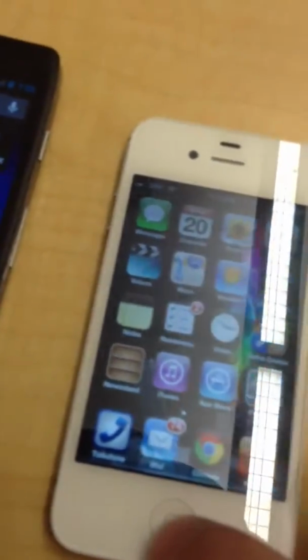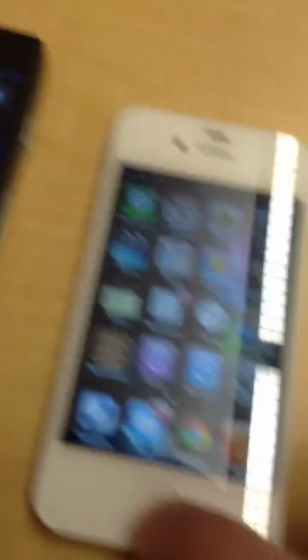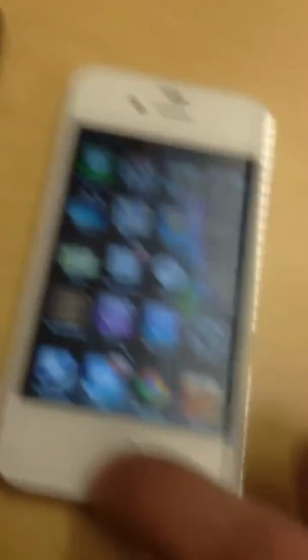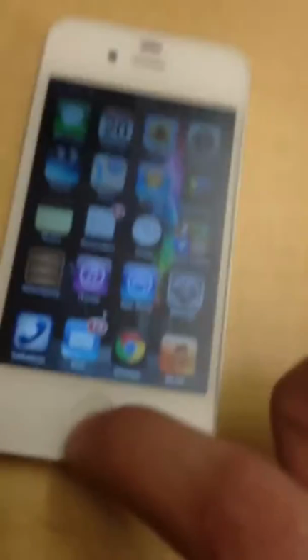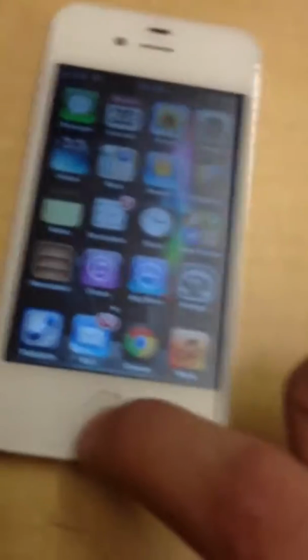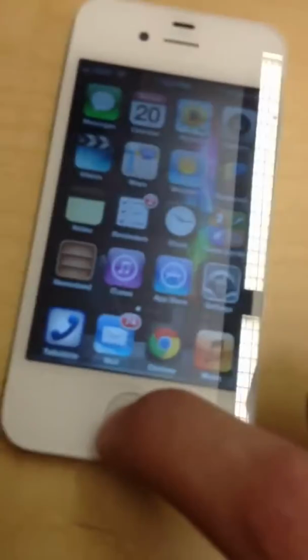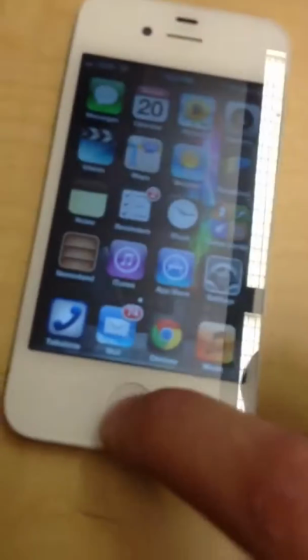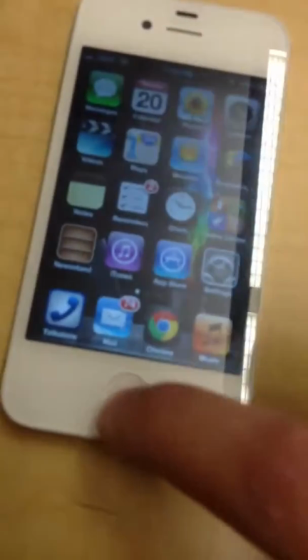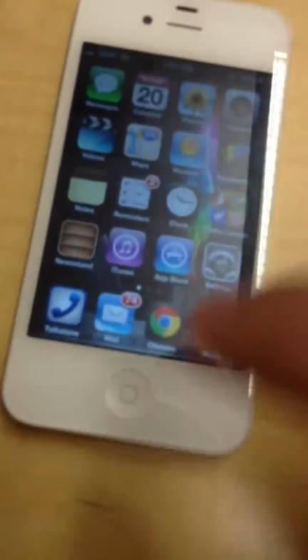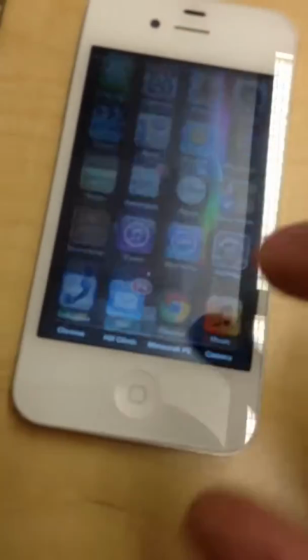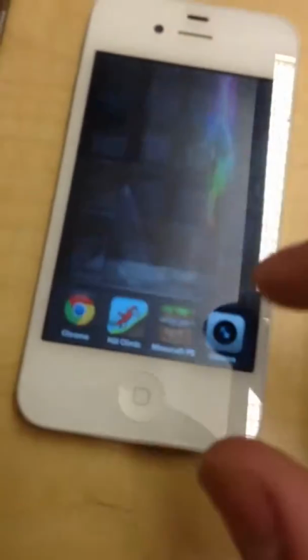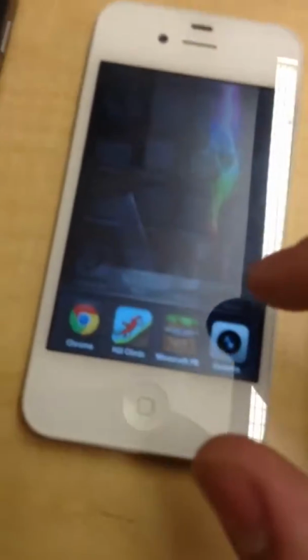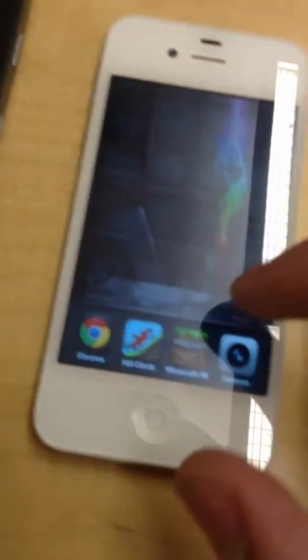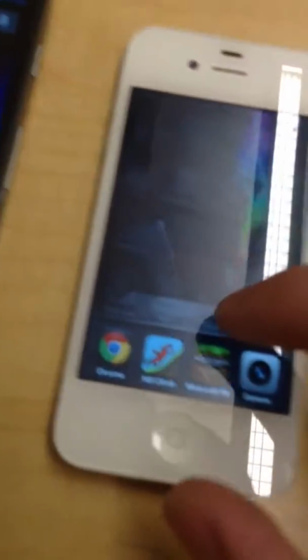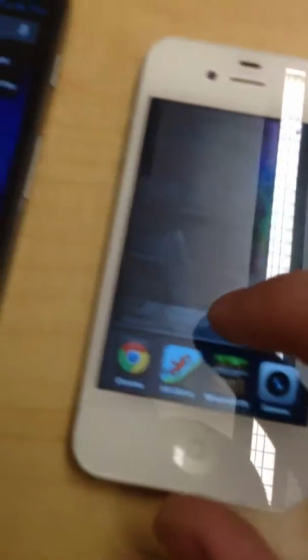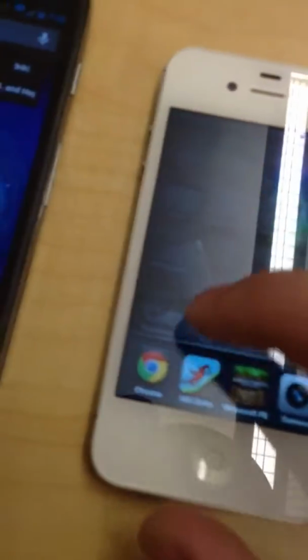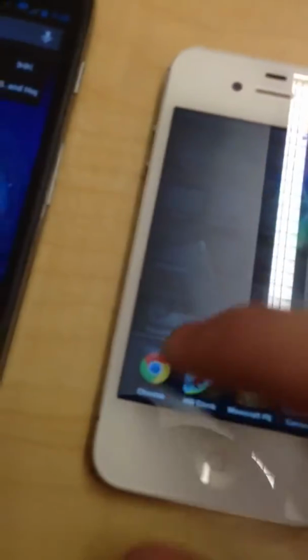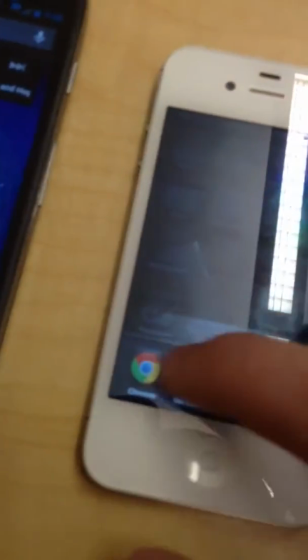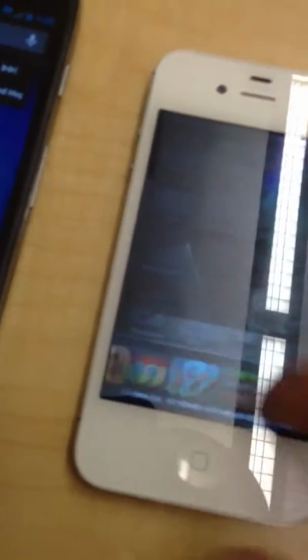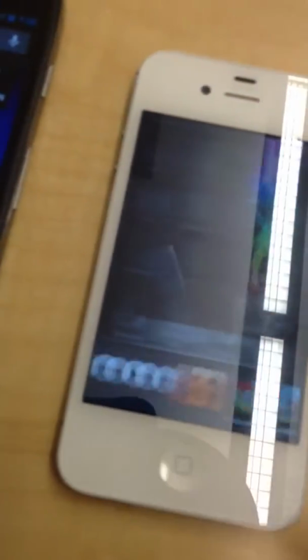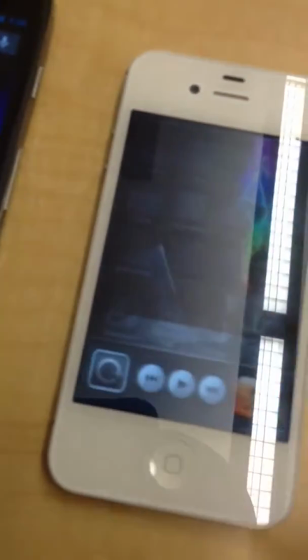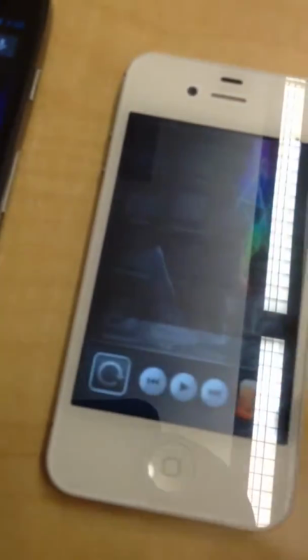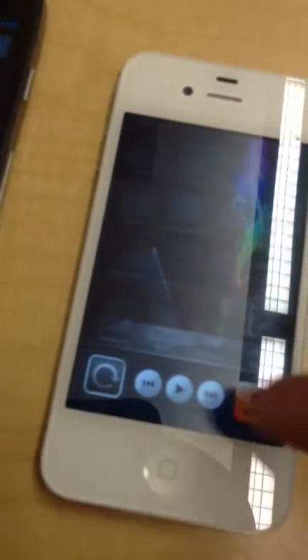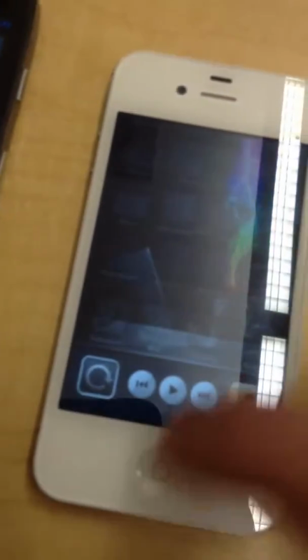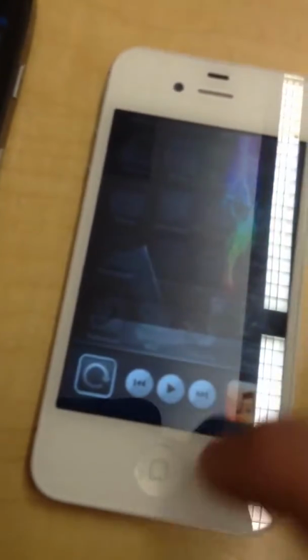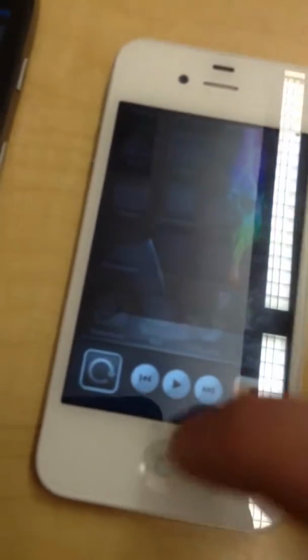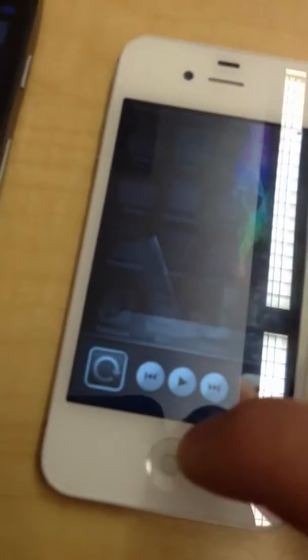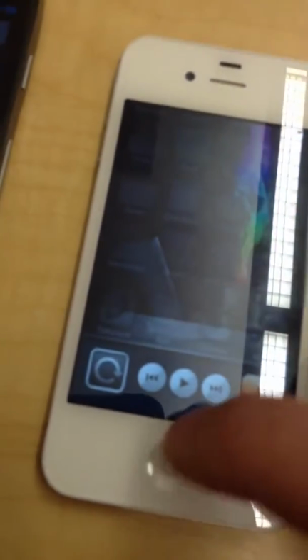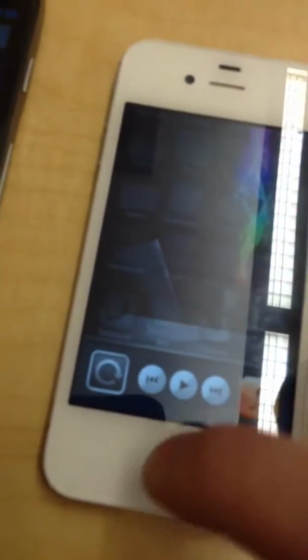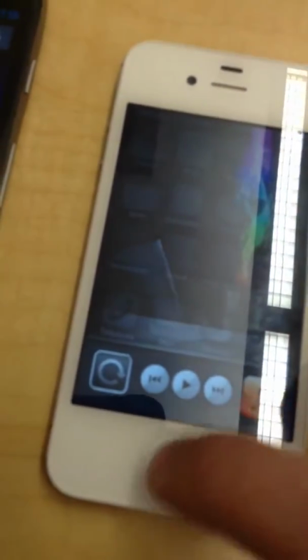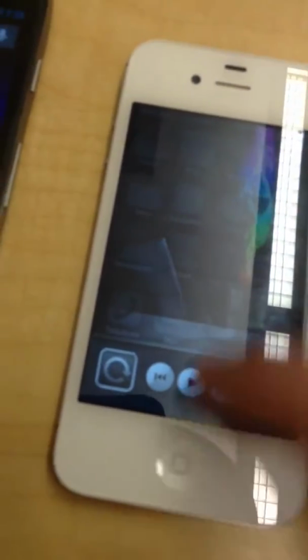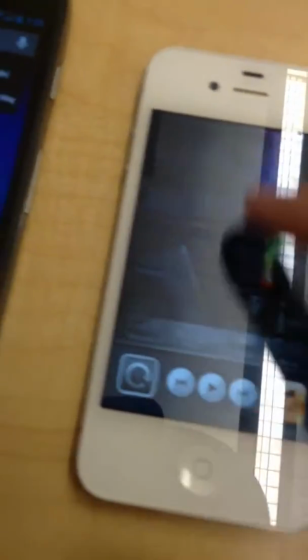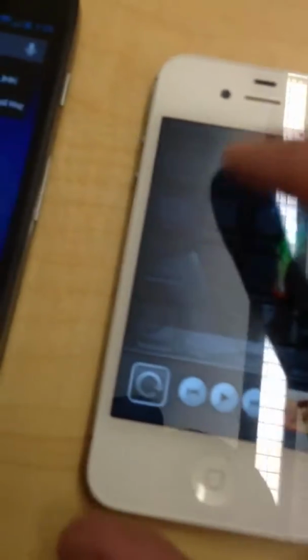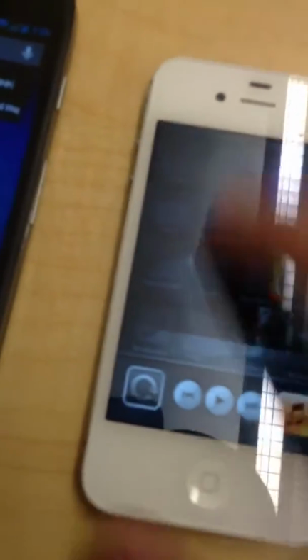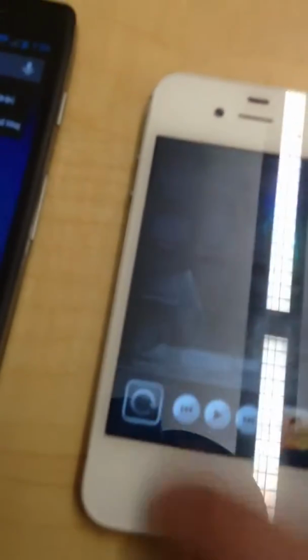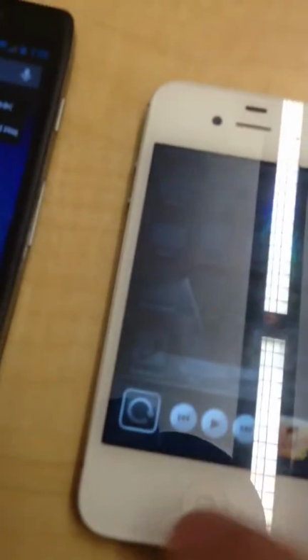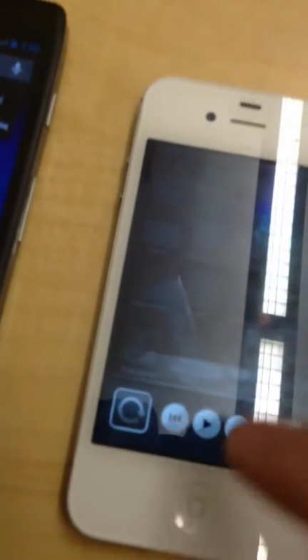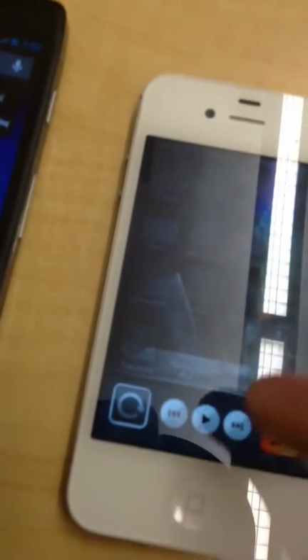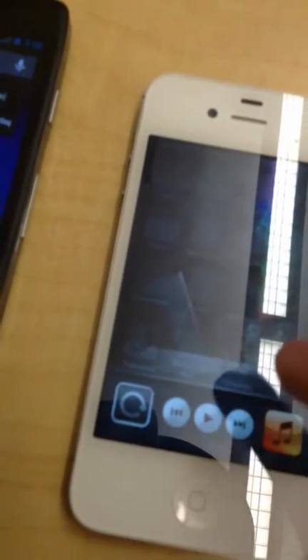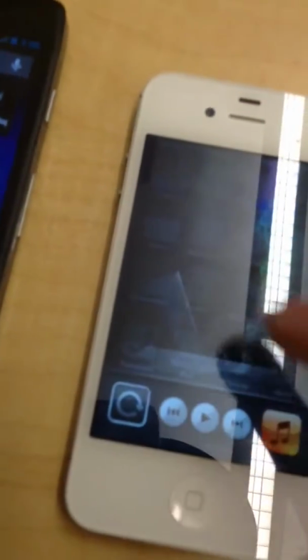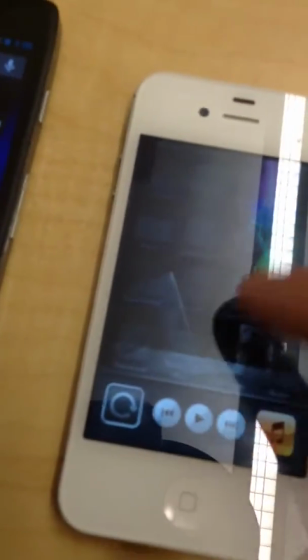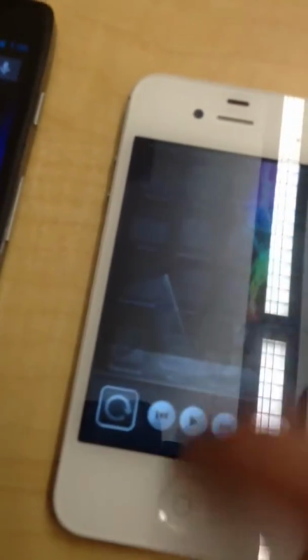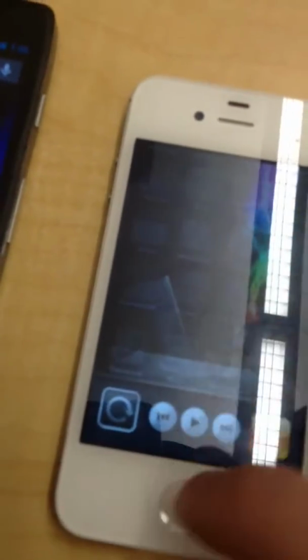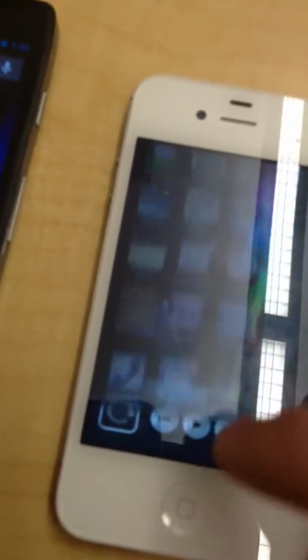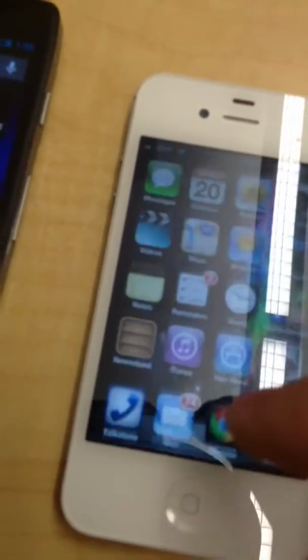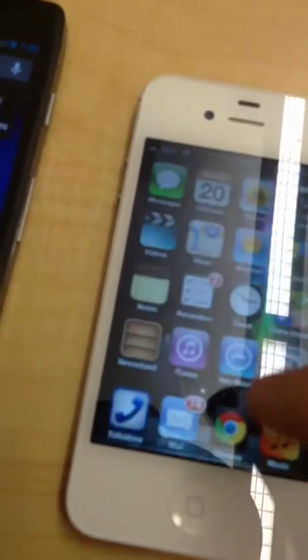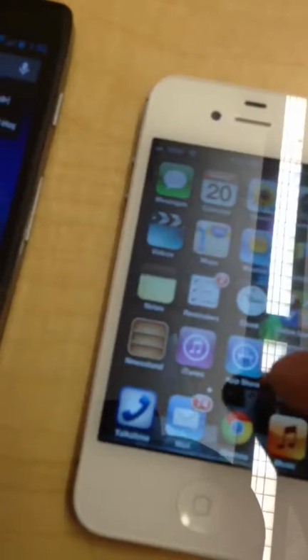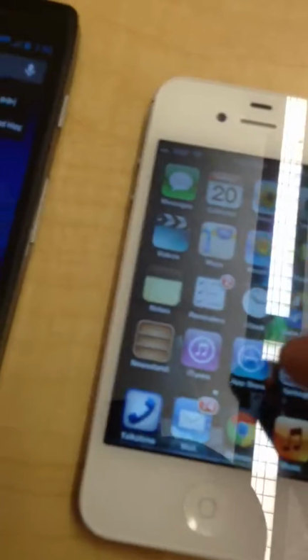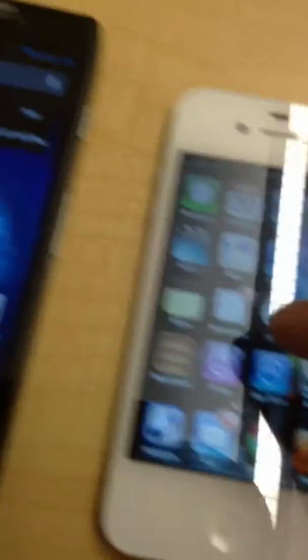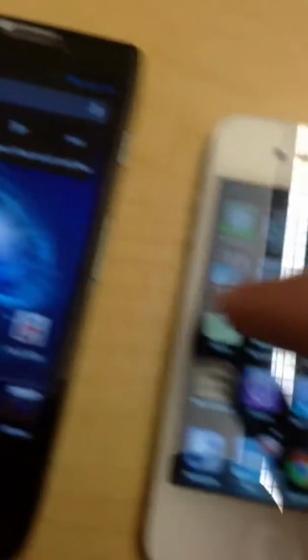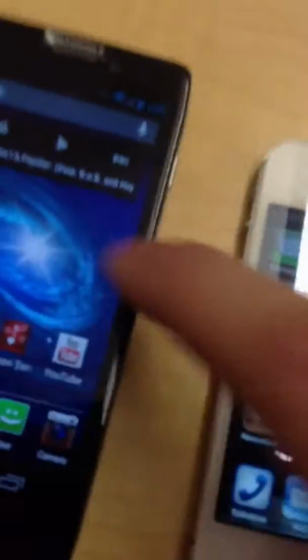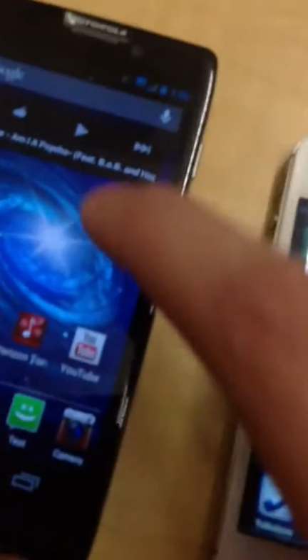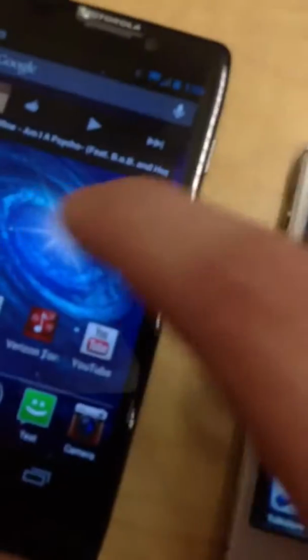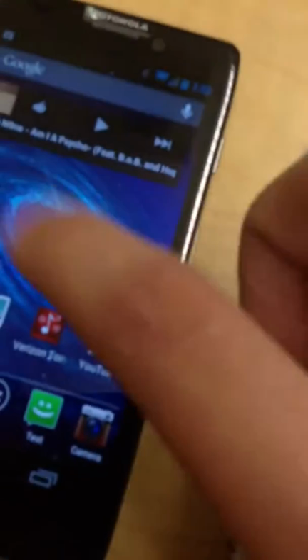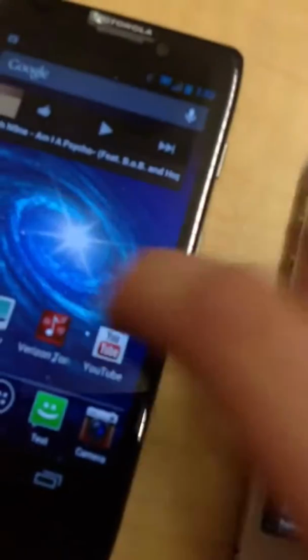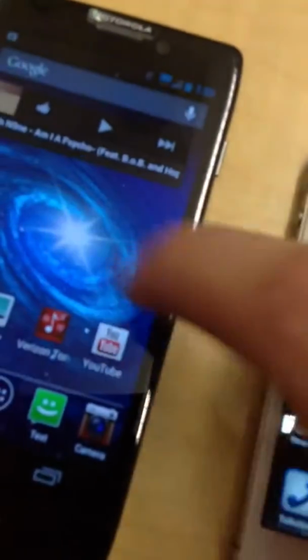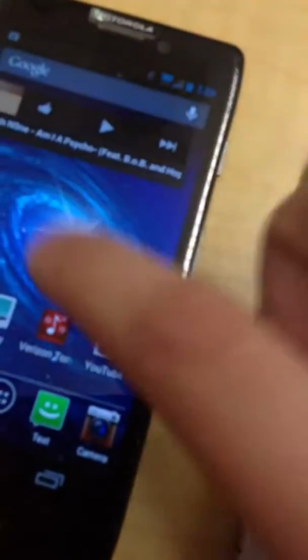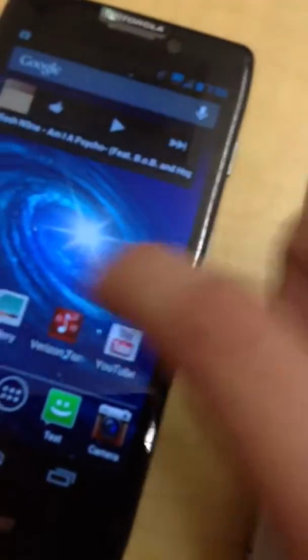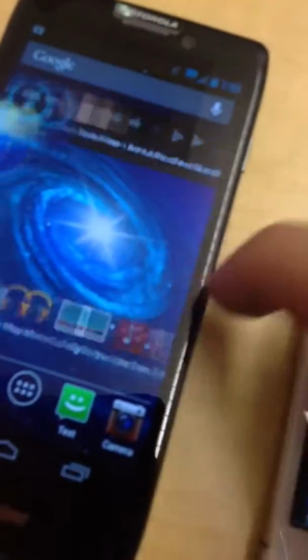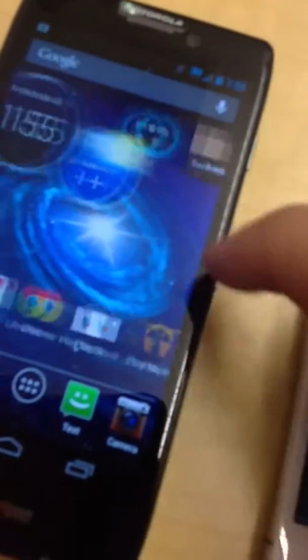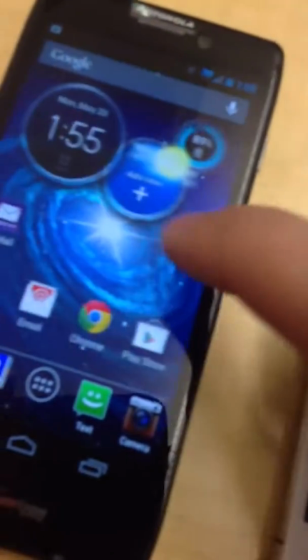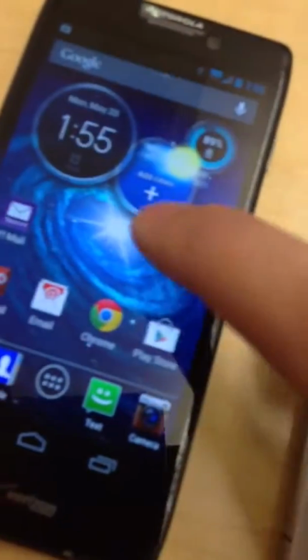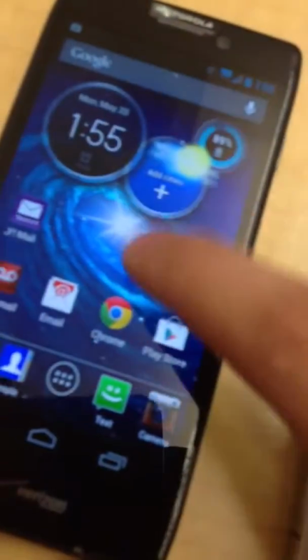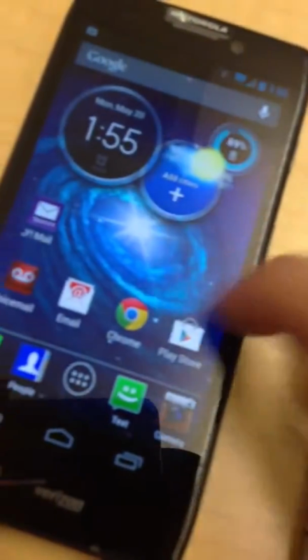Of course, you can double-tap the button and swipe to get your media buttons on the iPhone, but it's just a lot more efficient how it's handled on the Android.